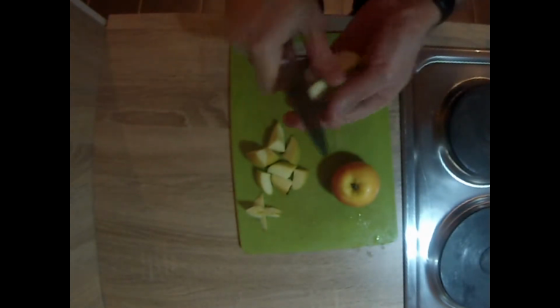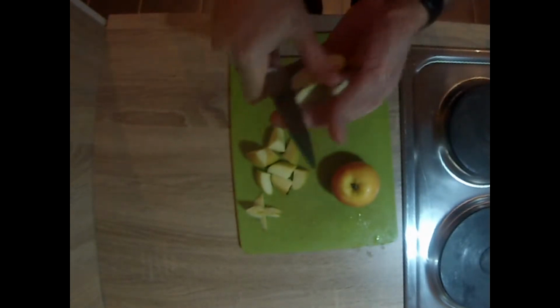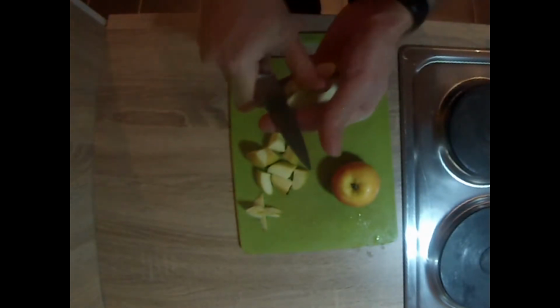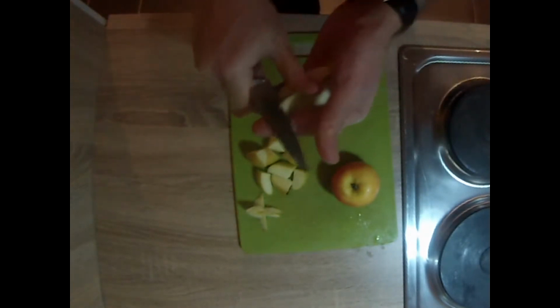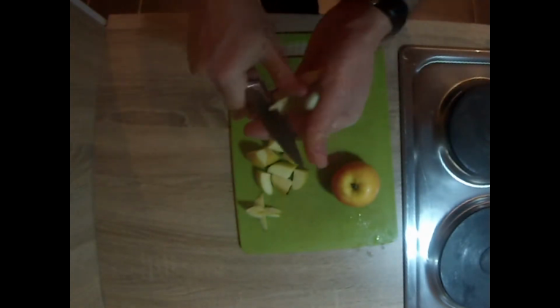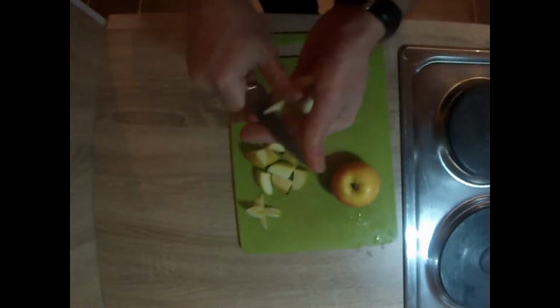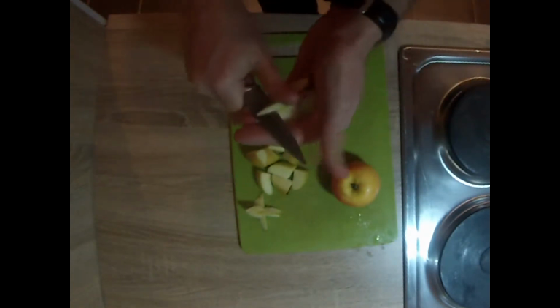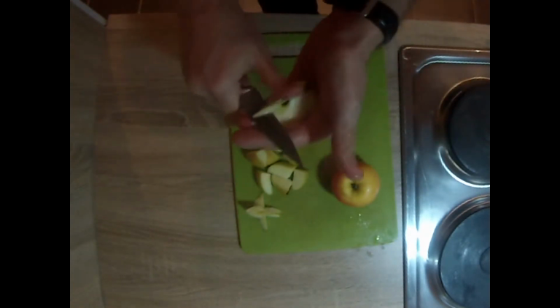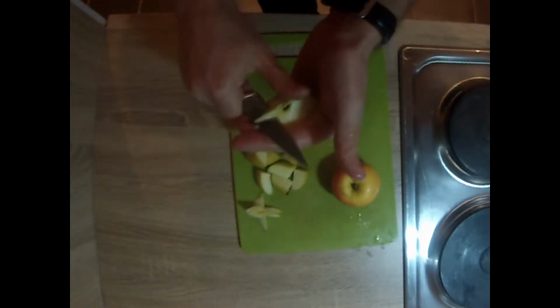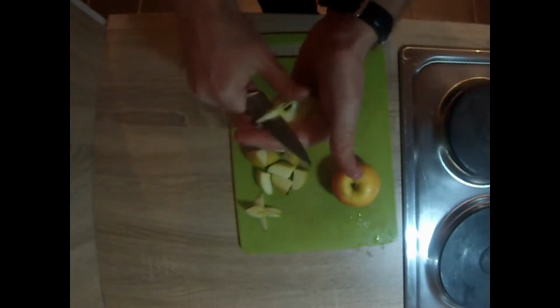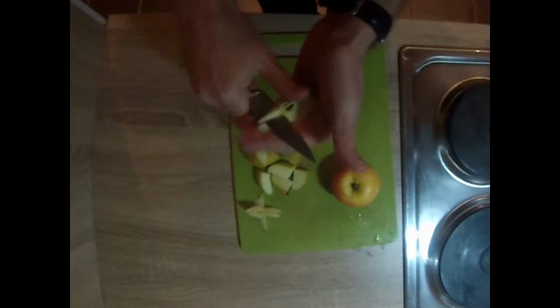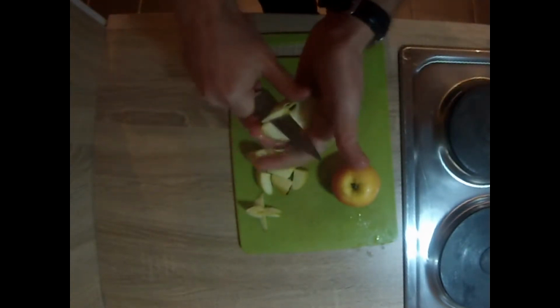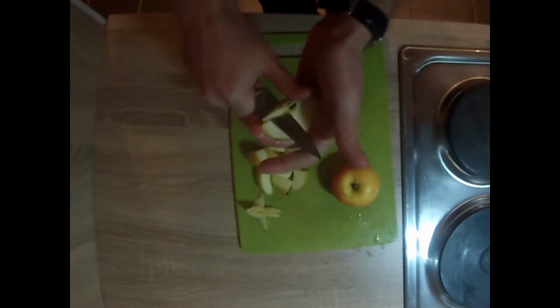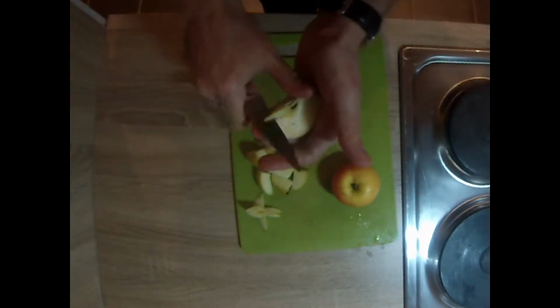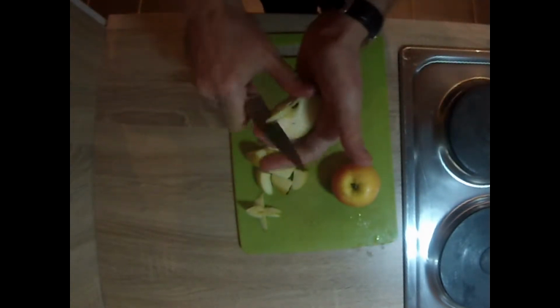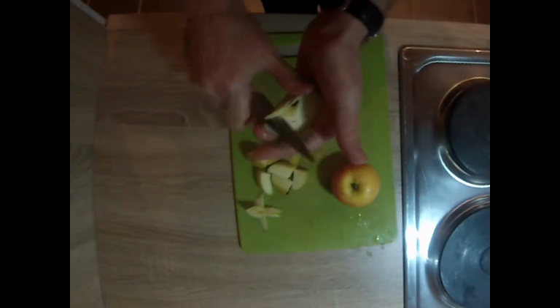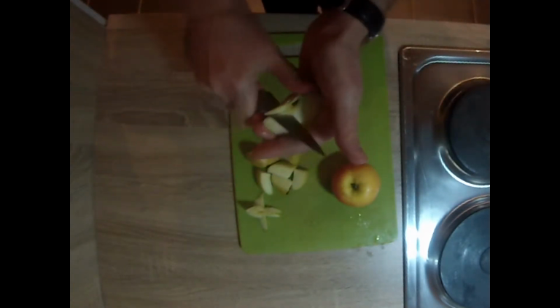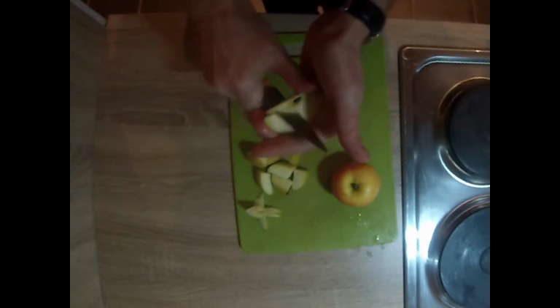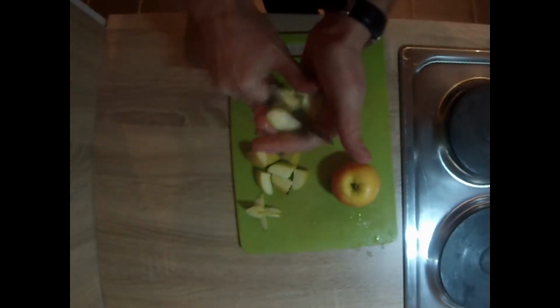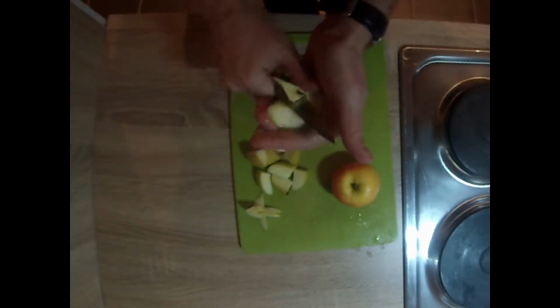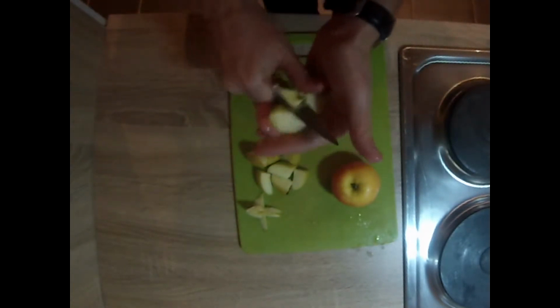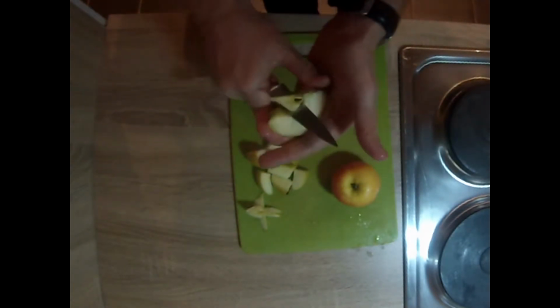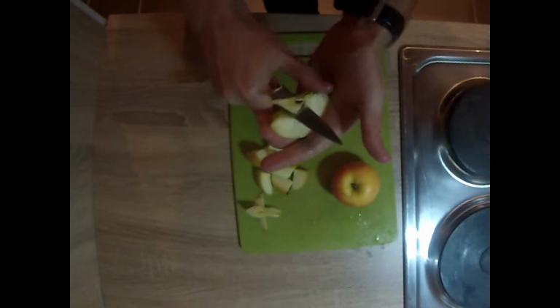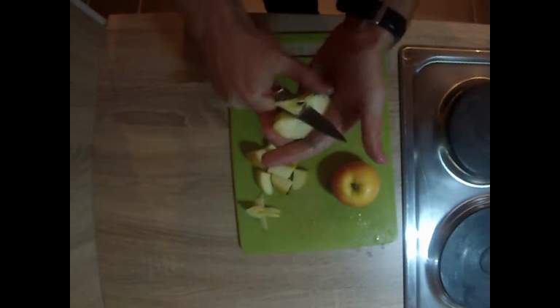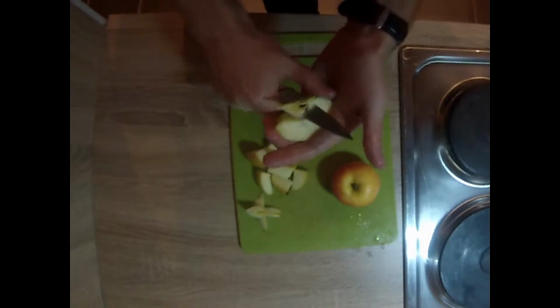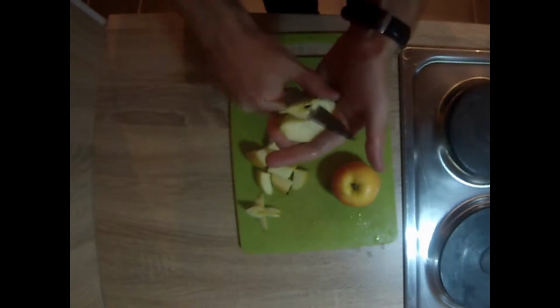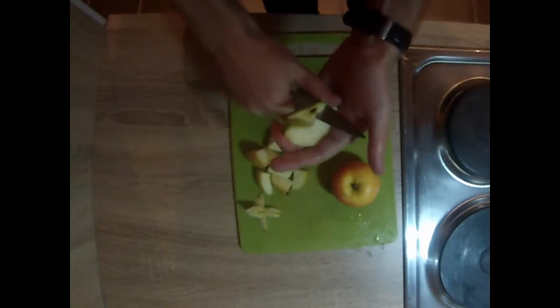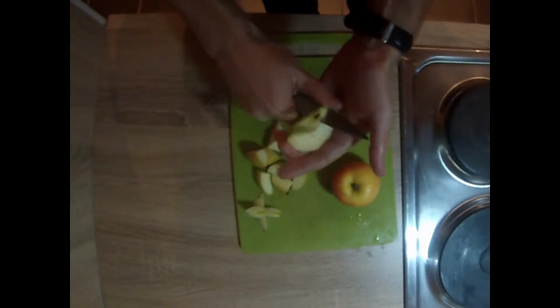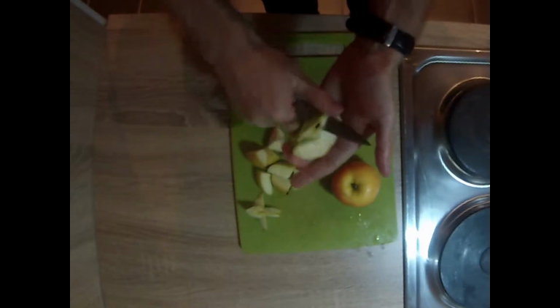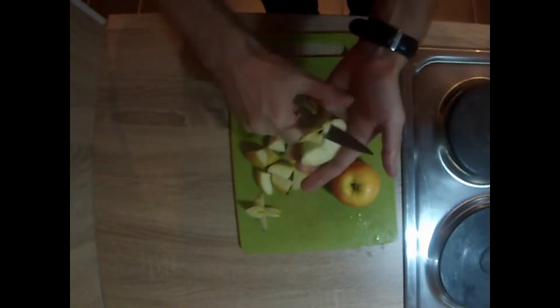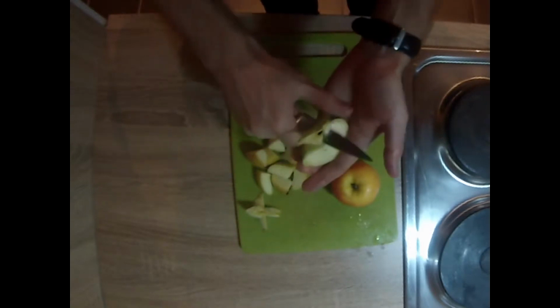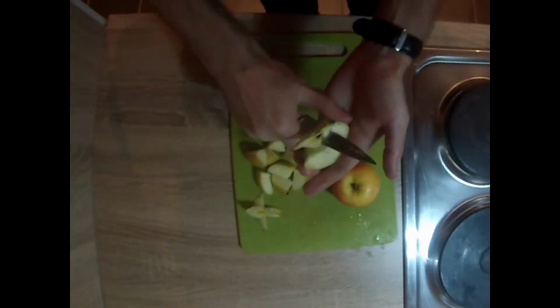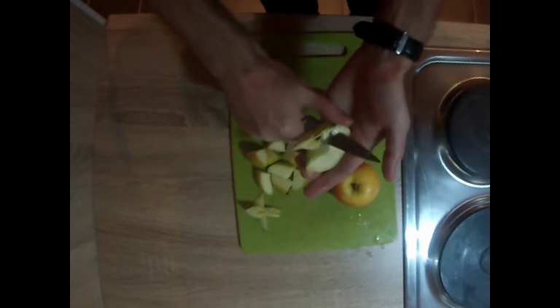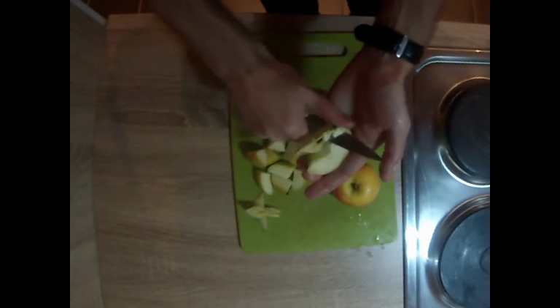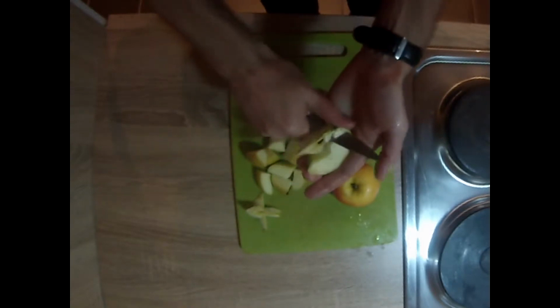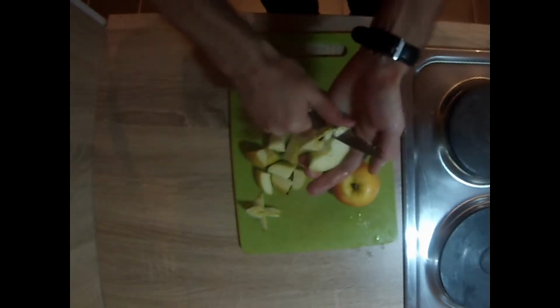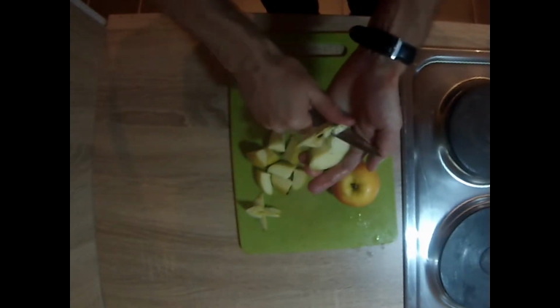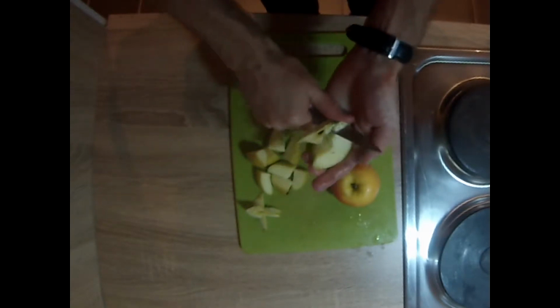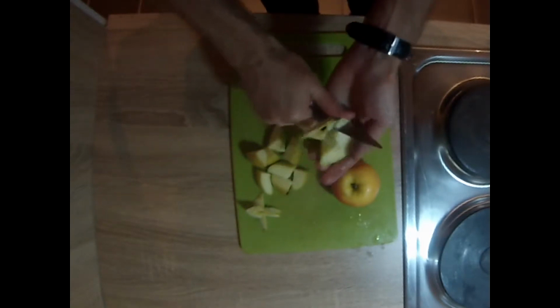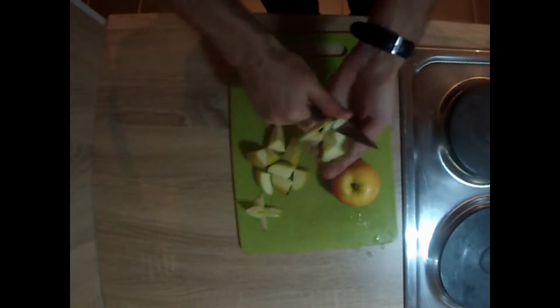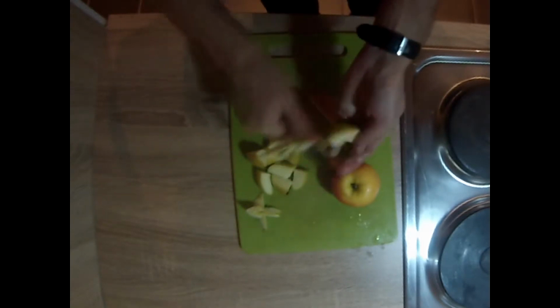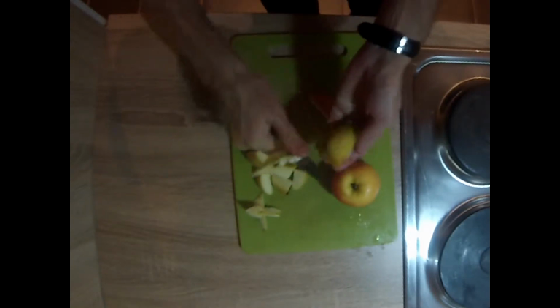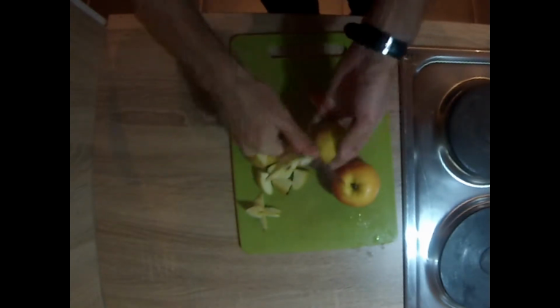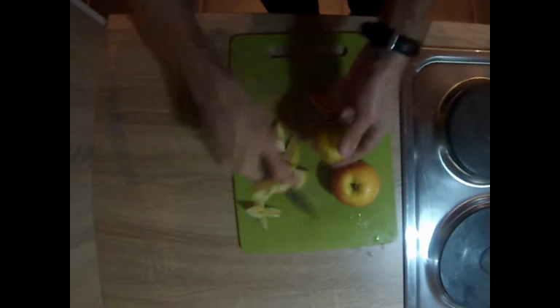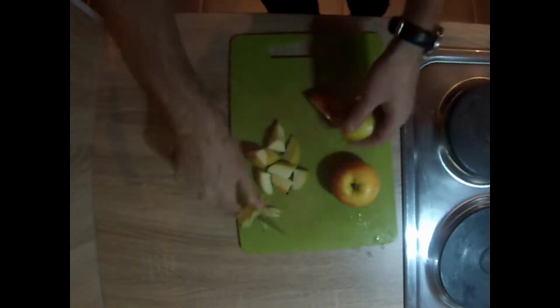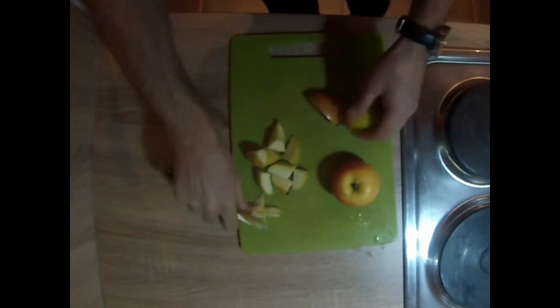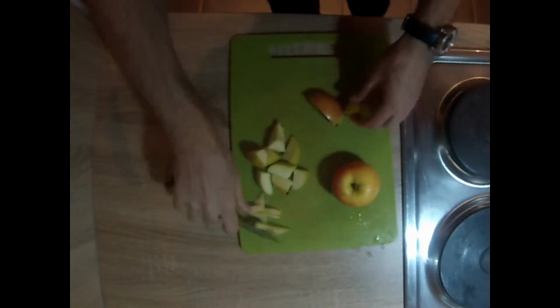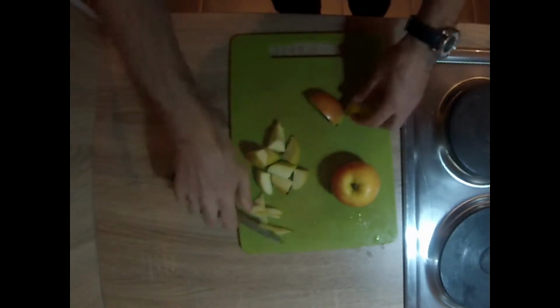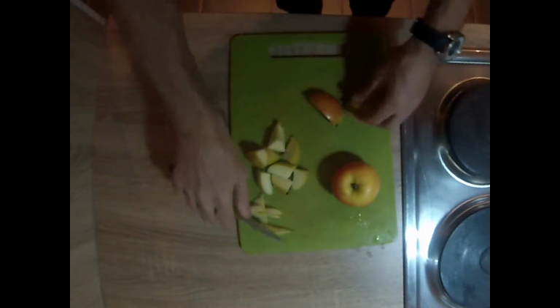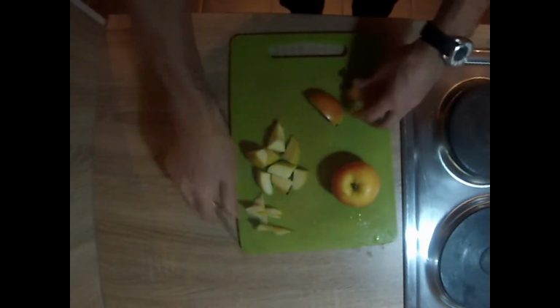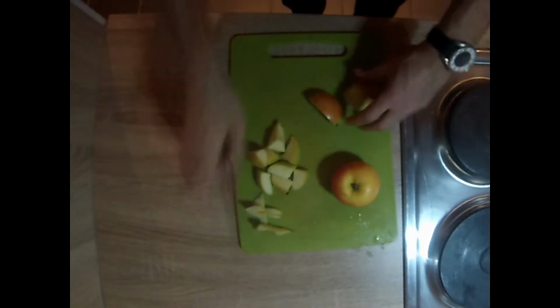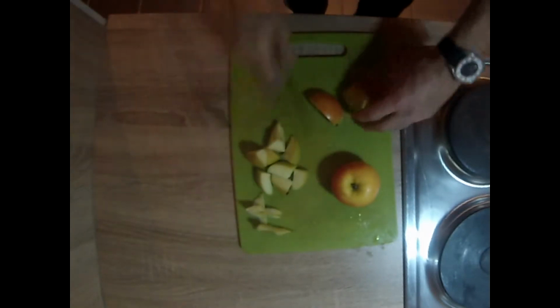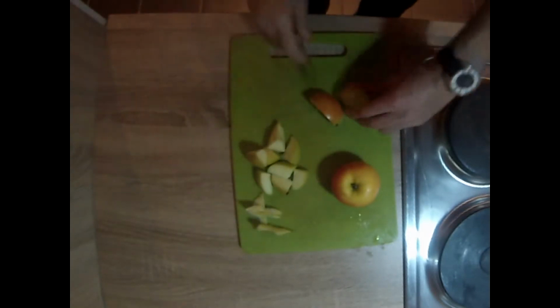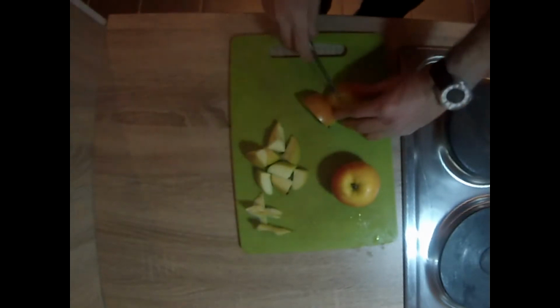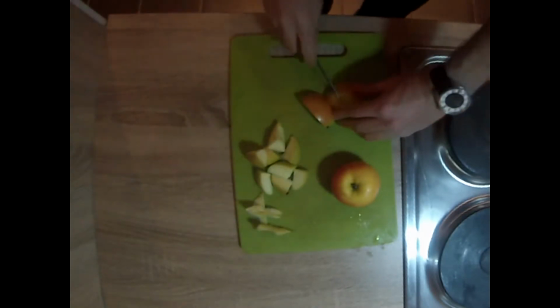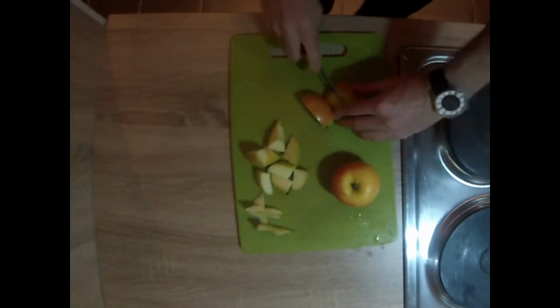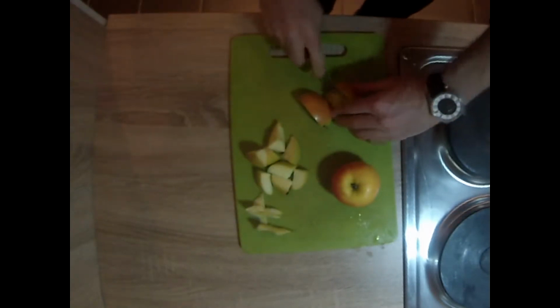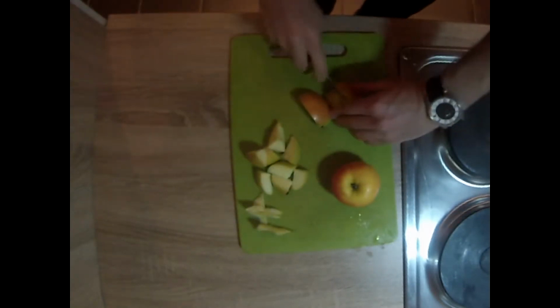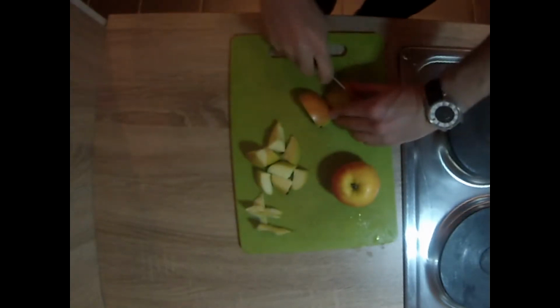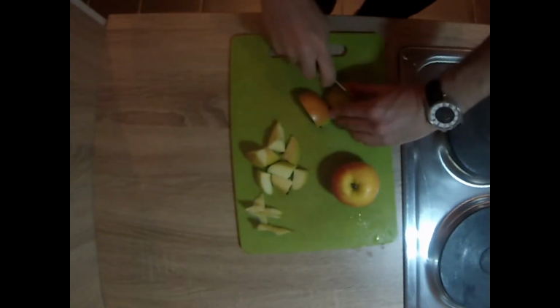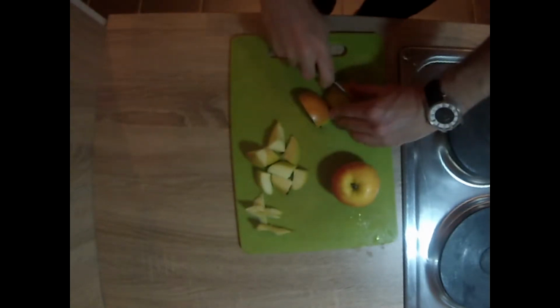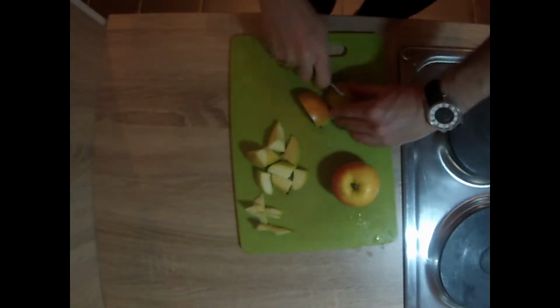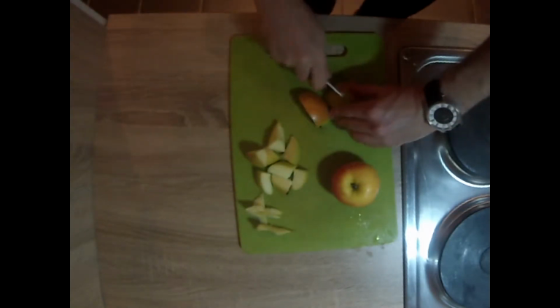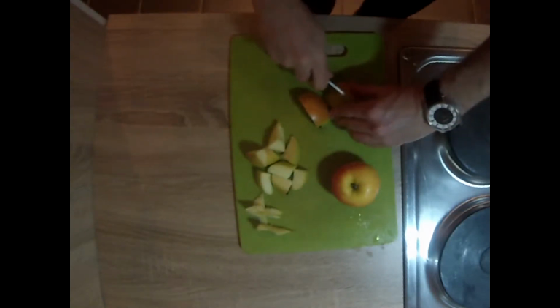If you've got a tool to take the core out of the apple, that would be ideal. If not, you can just cut them out like I'm doing.